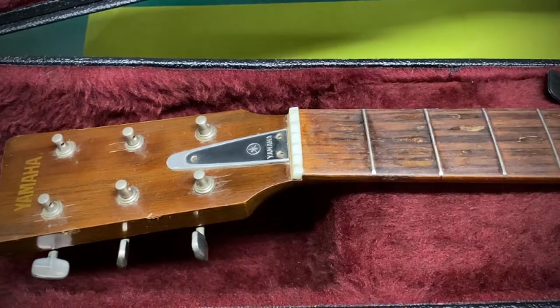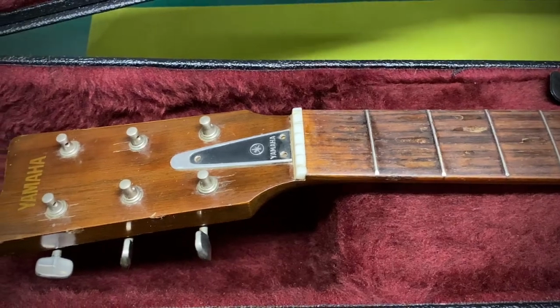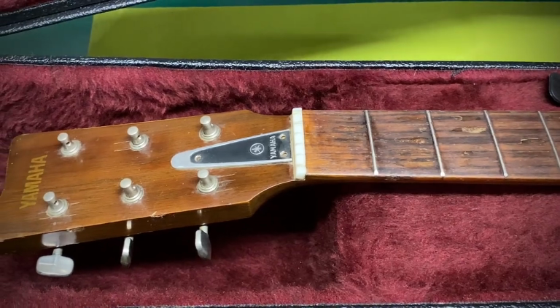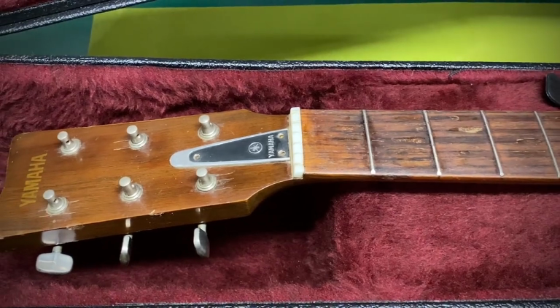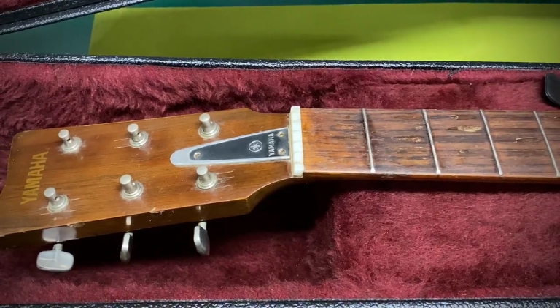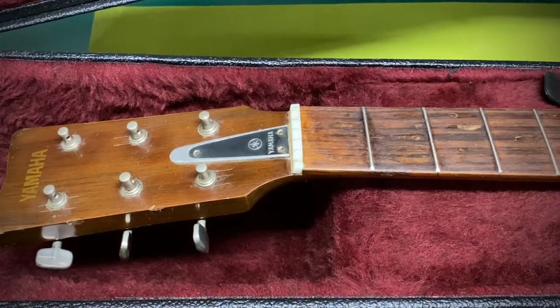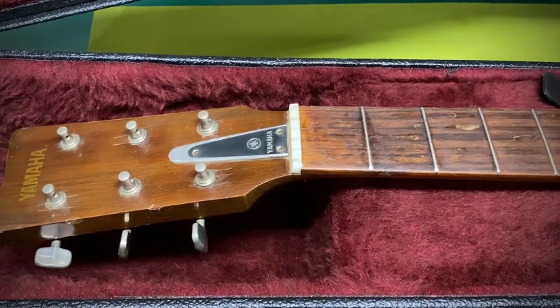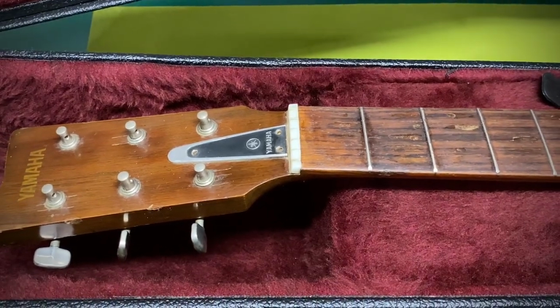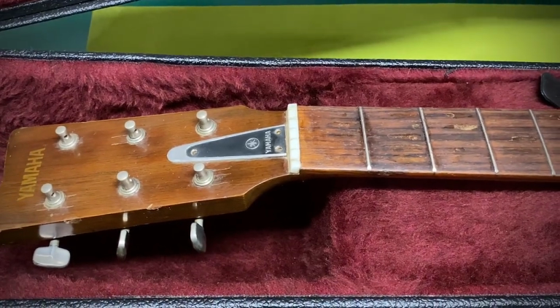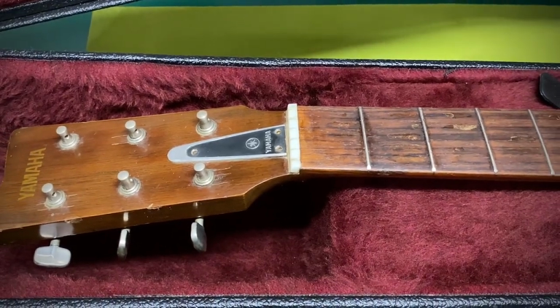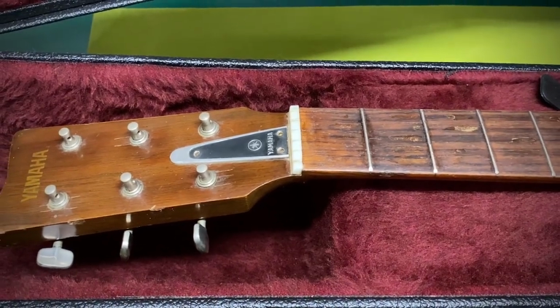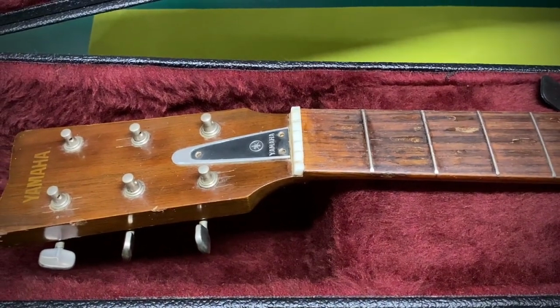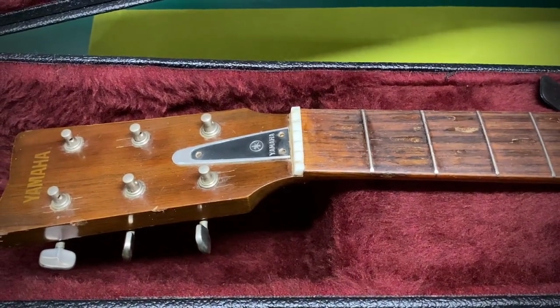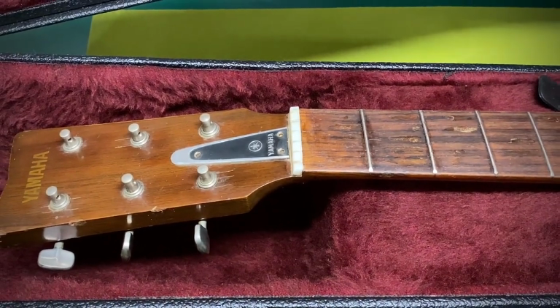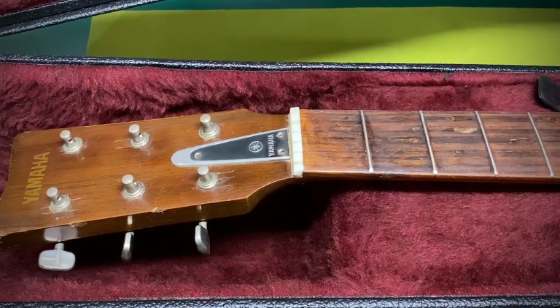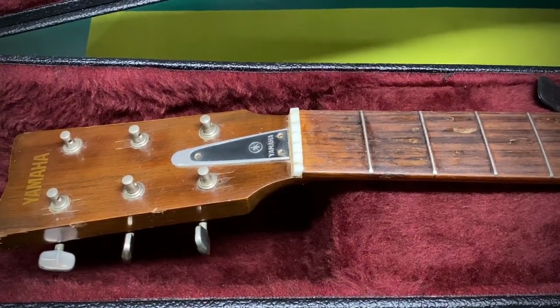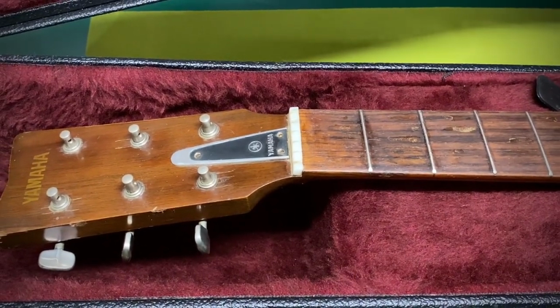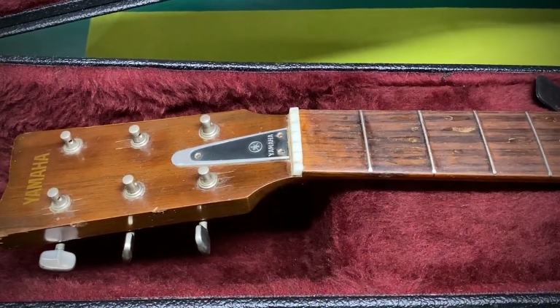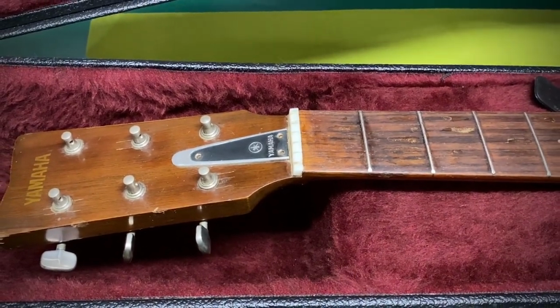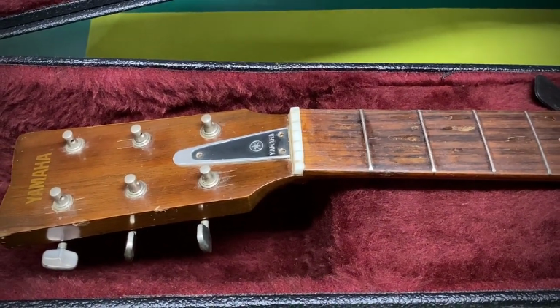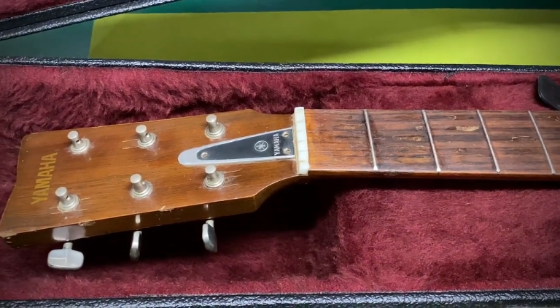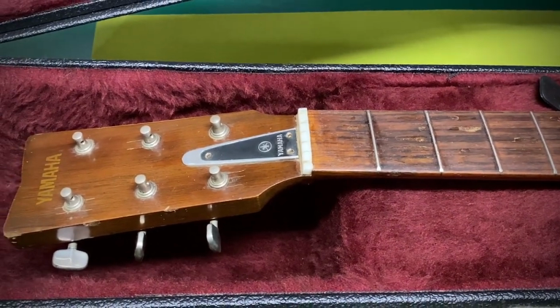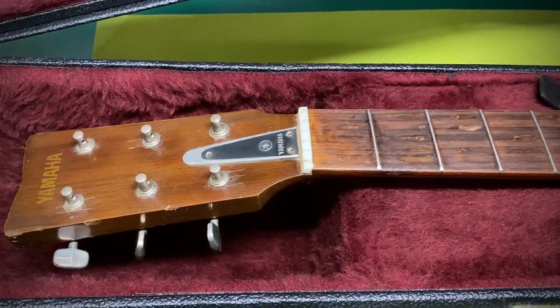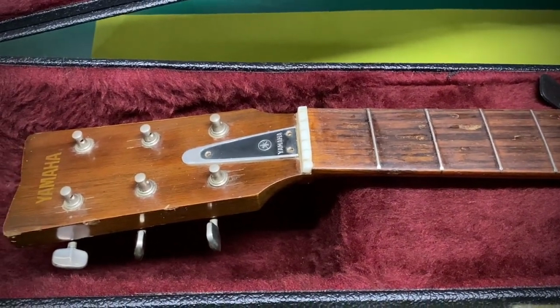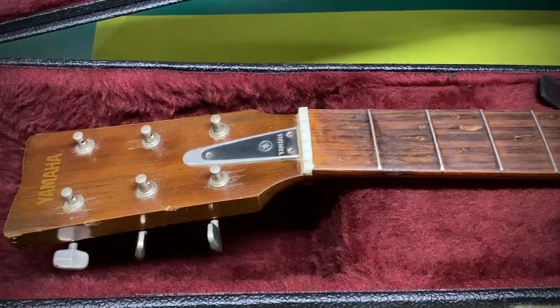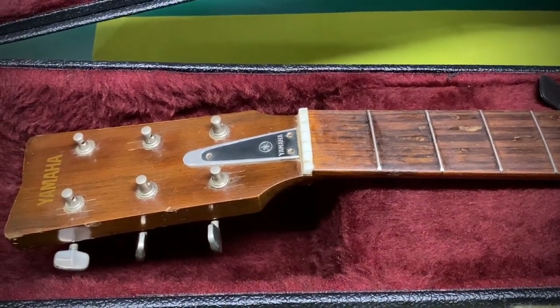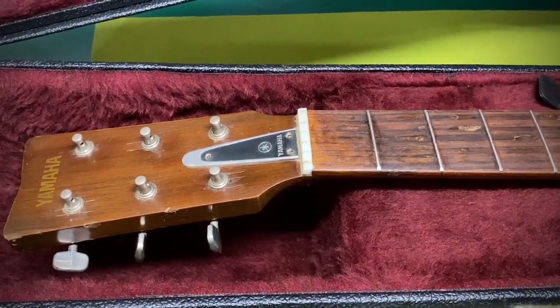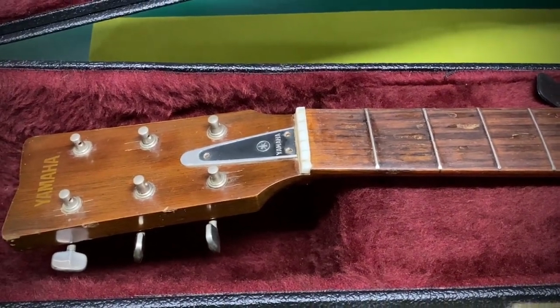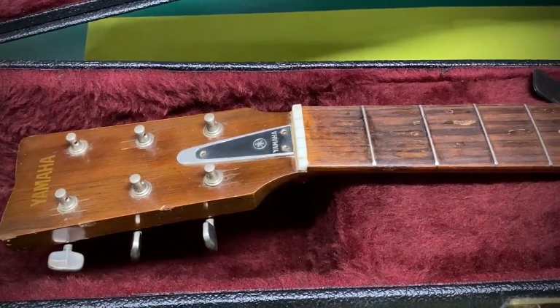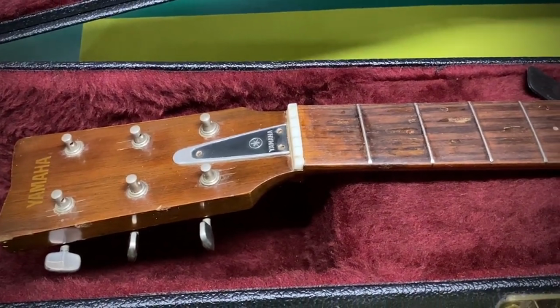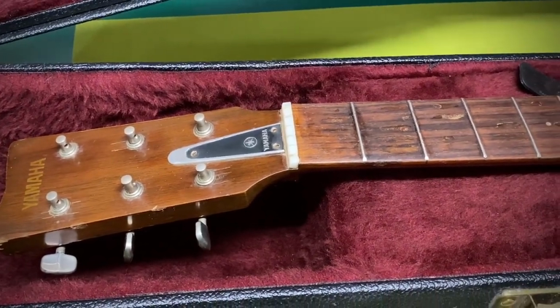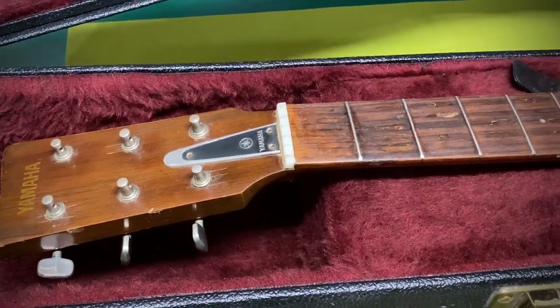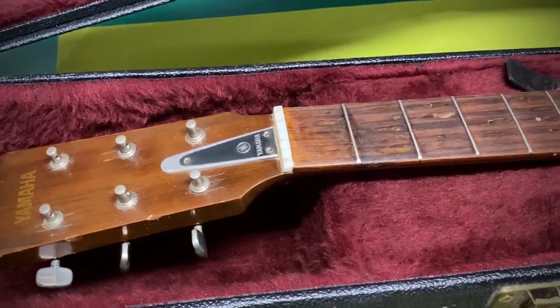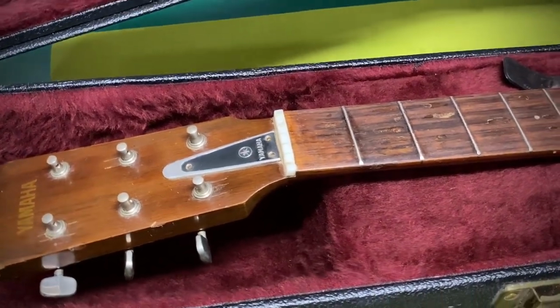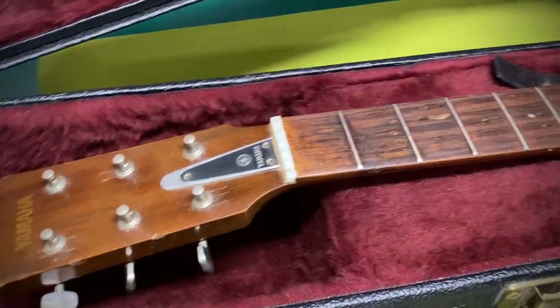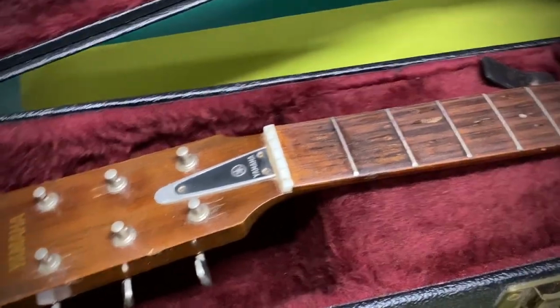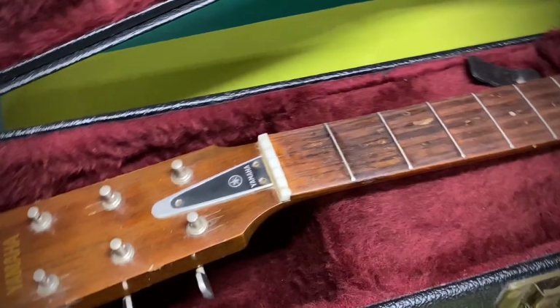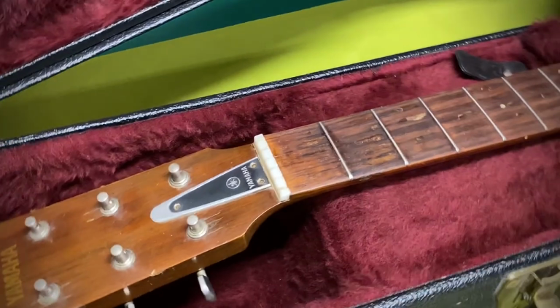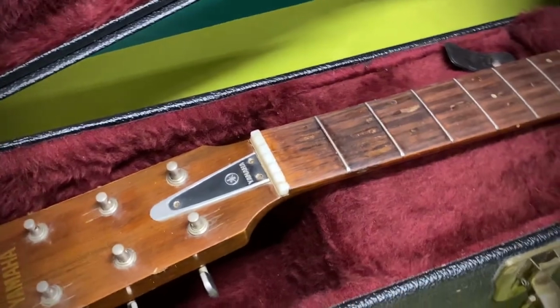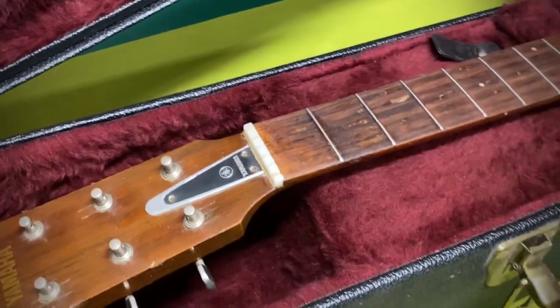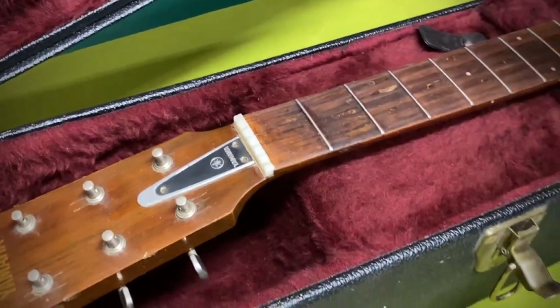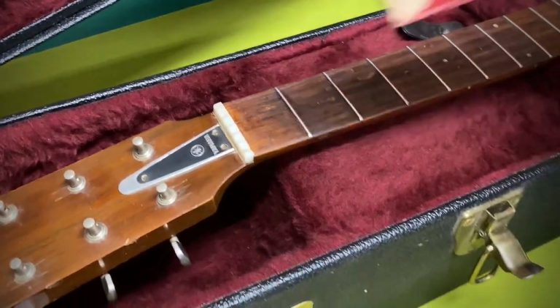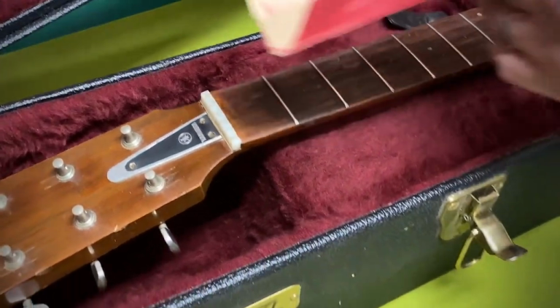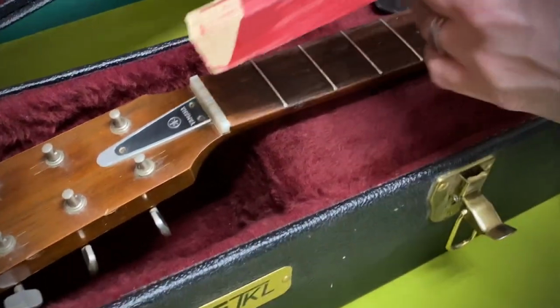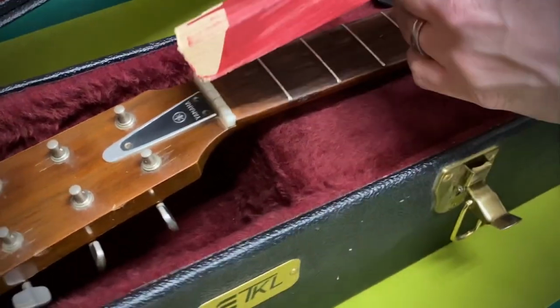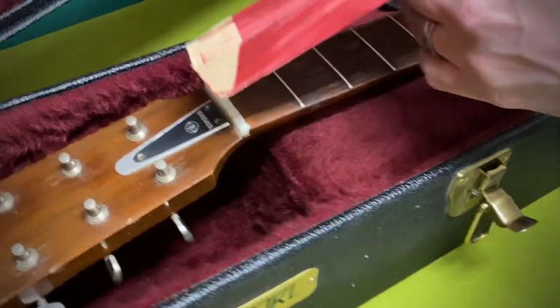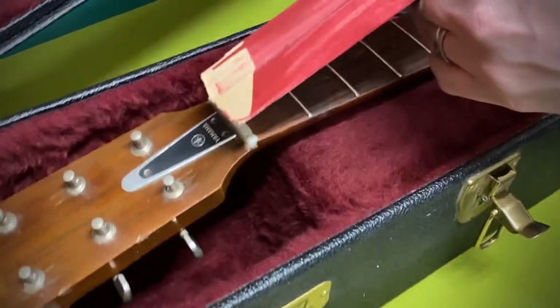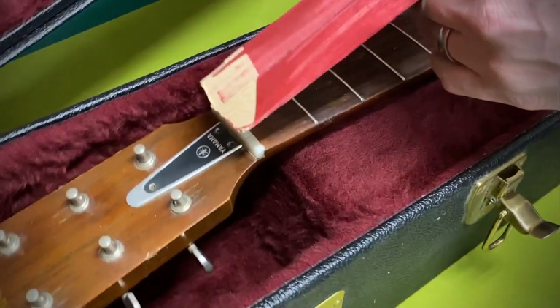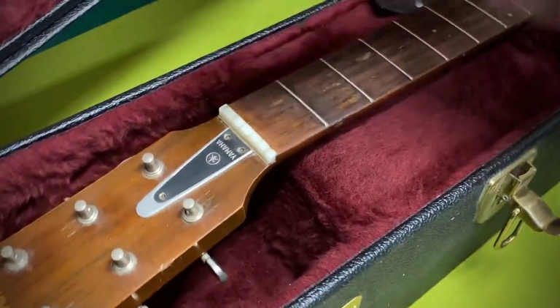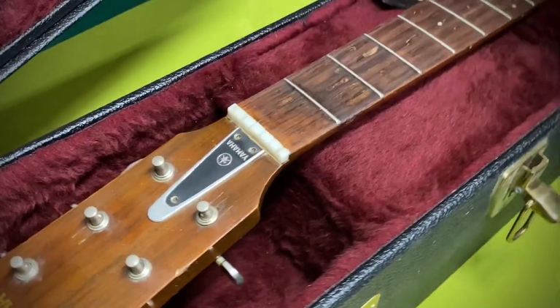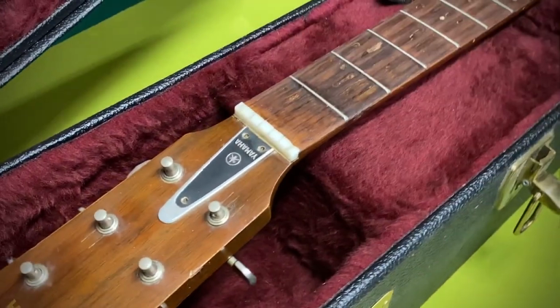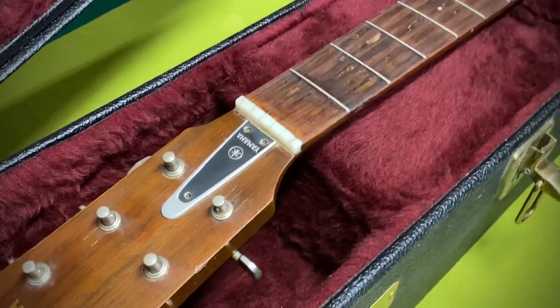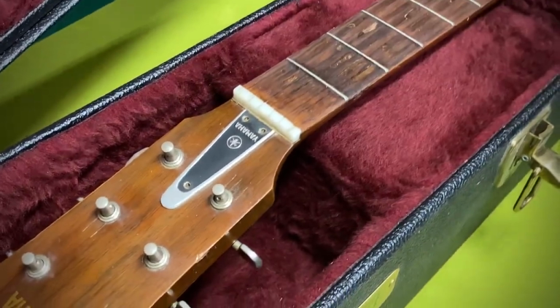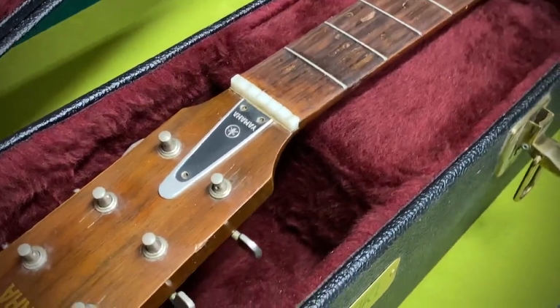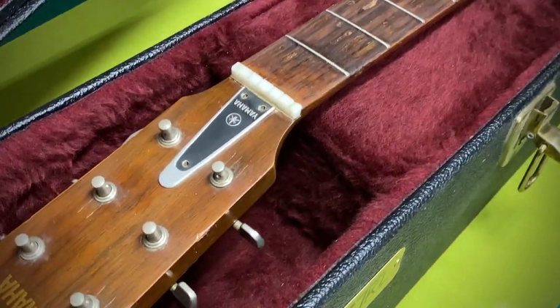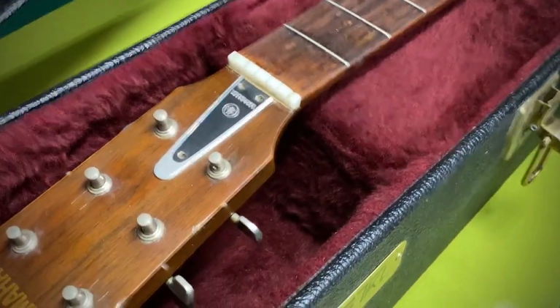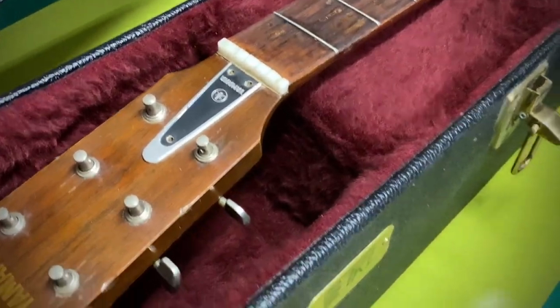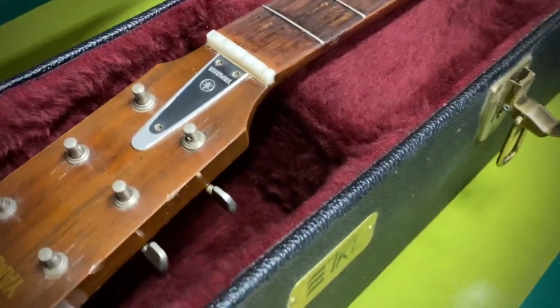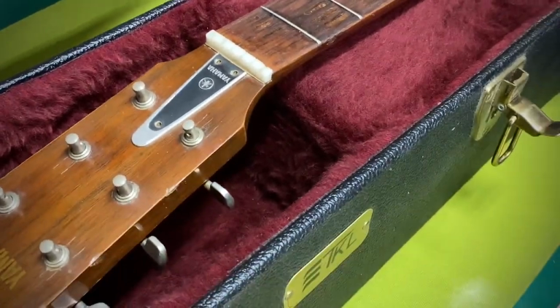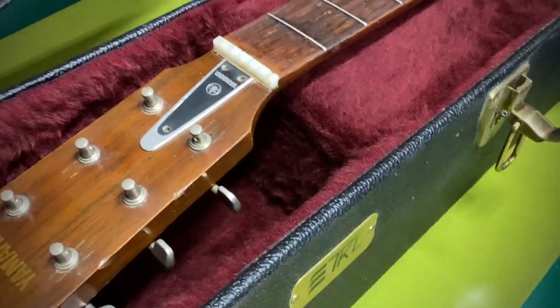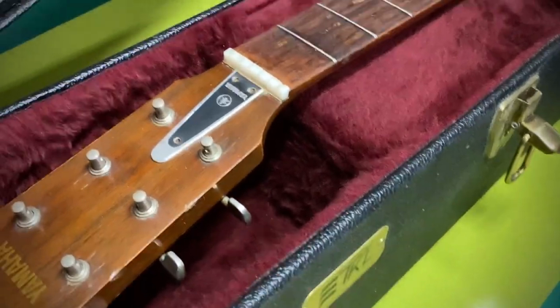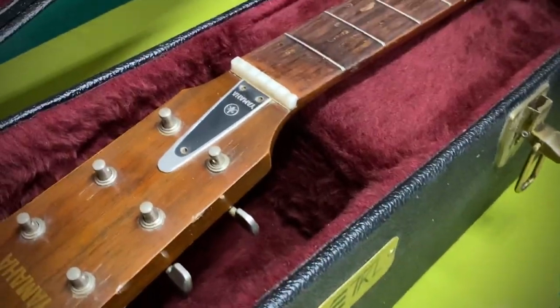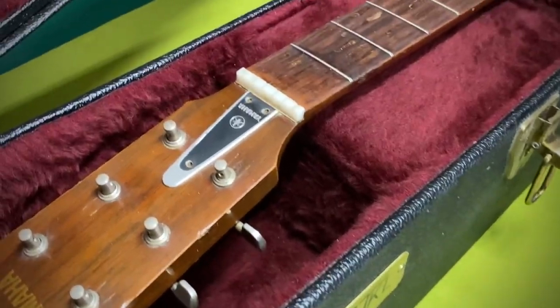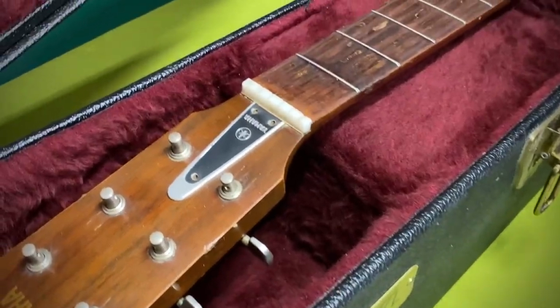Howdy folks, Jake here with Banjo Ben once again, and today we're going to be doing a tech tip on how to remove that pesky stuck-to-the-headstock nut.